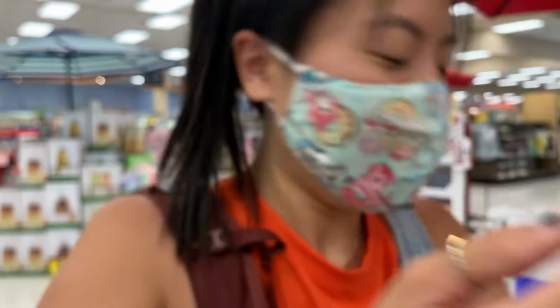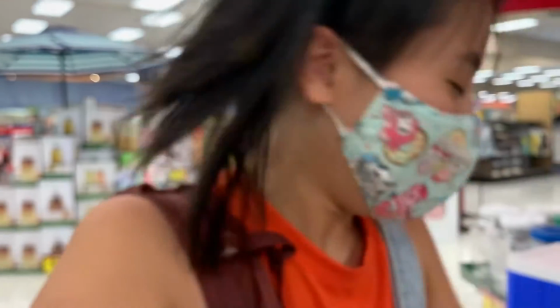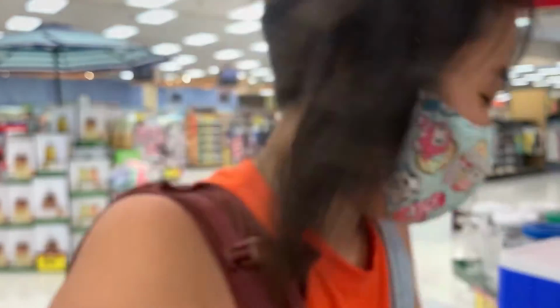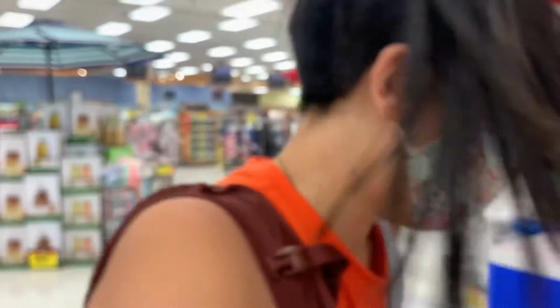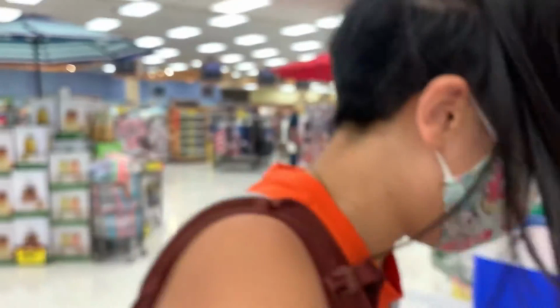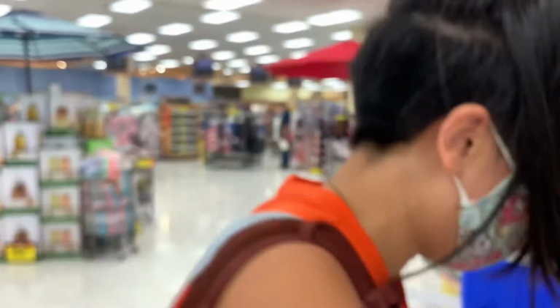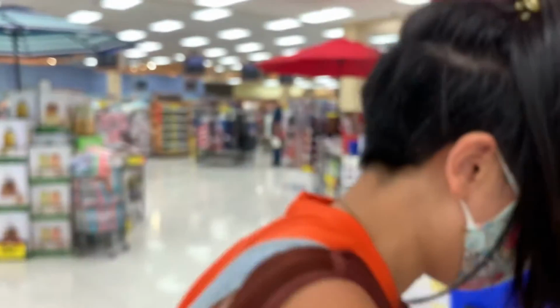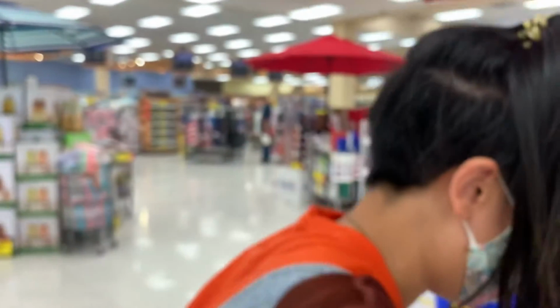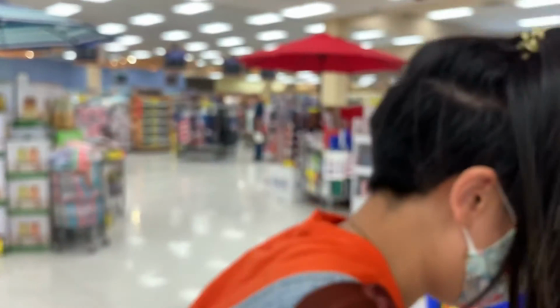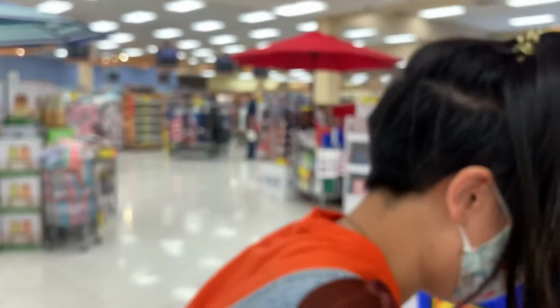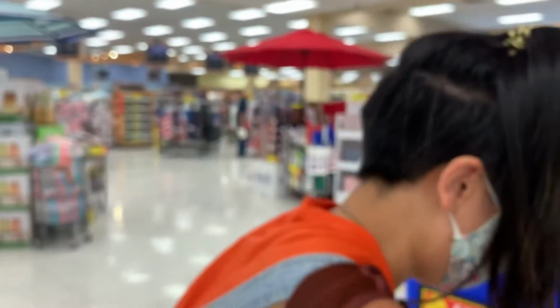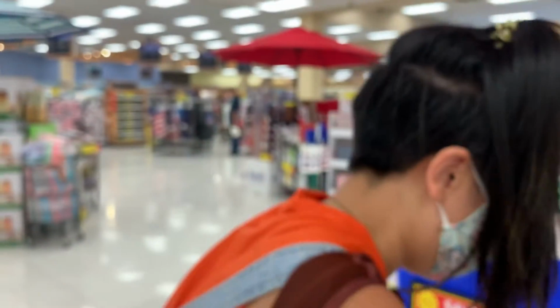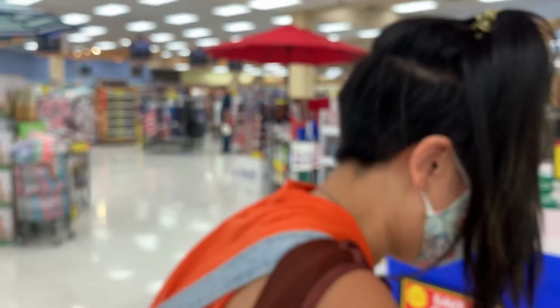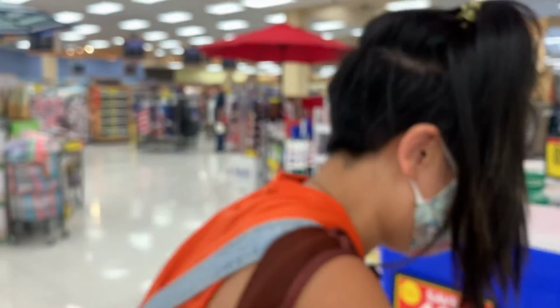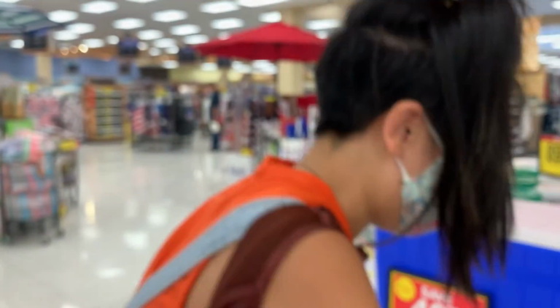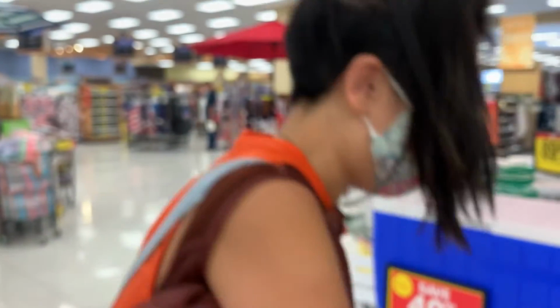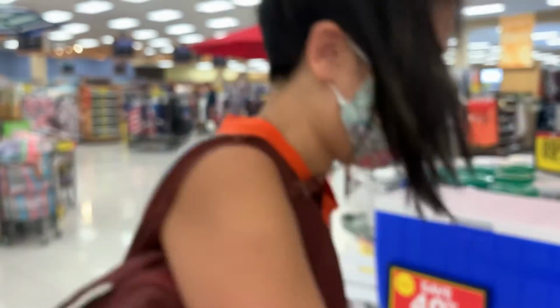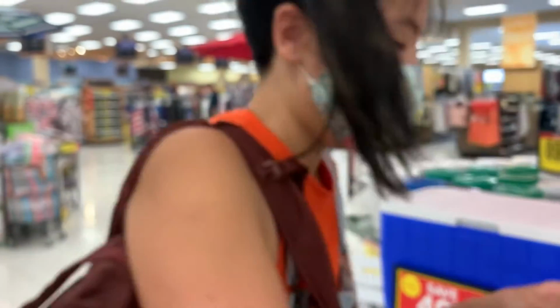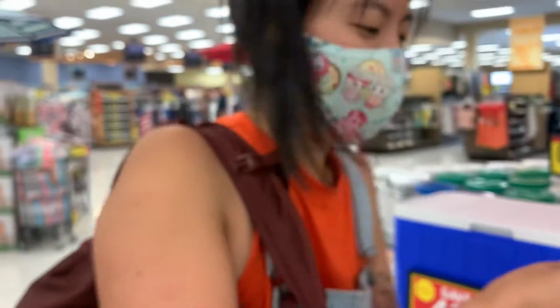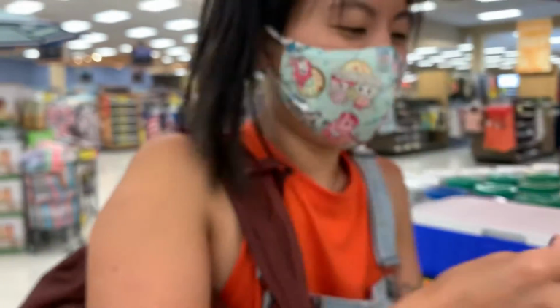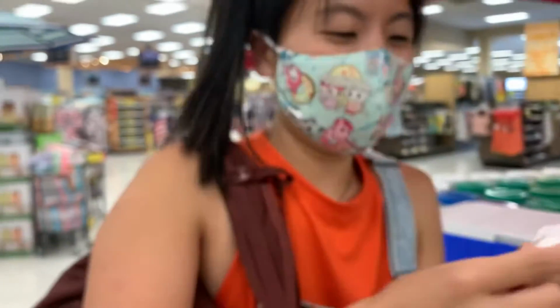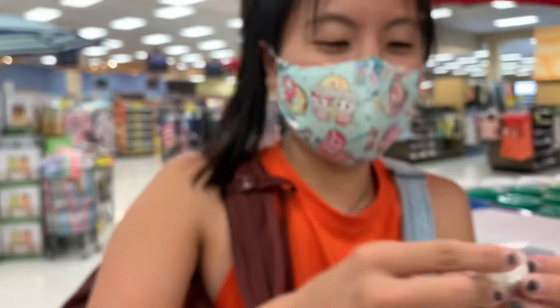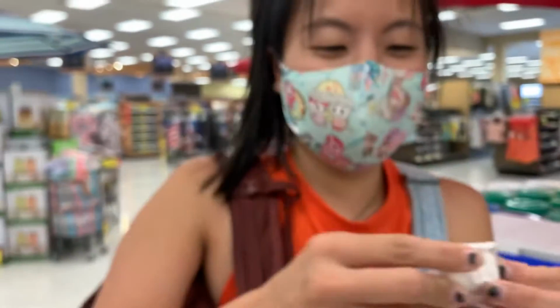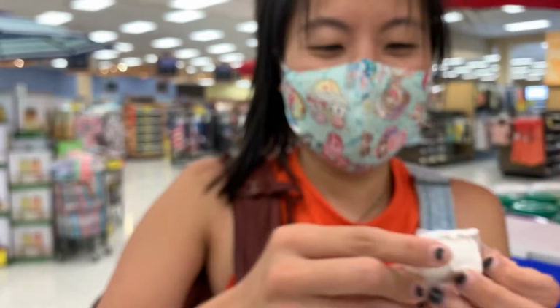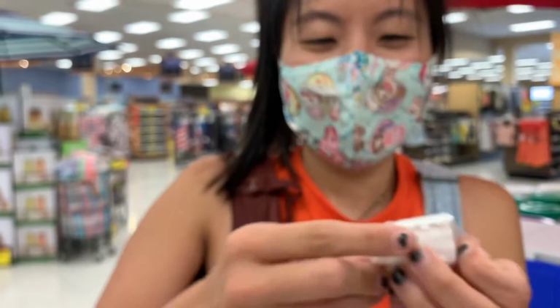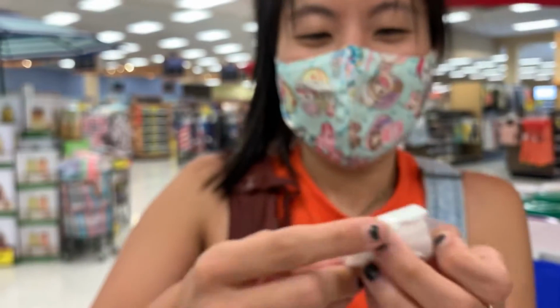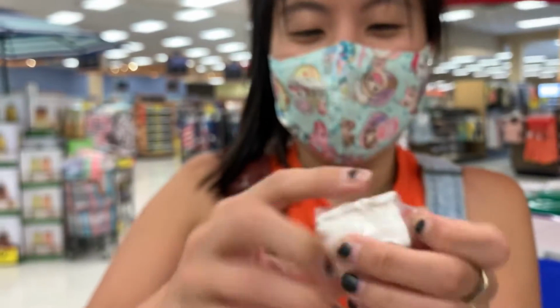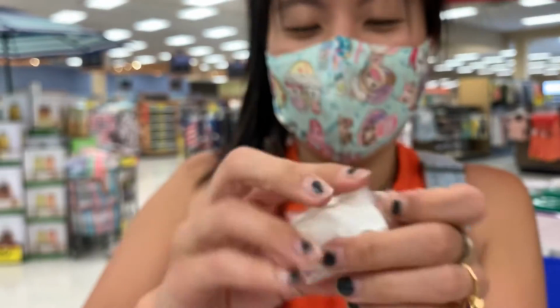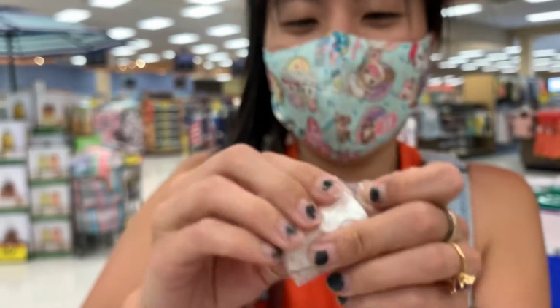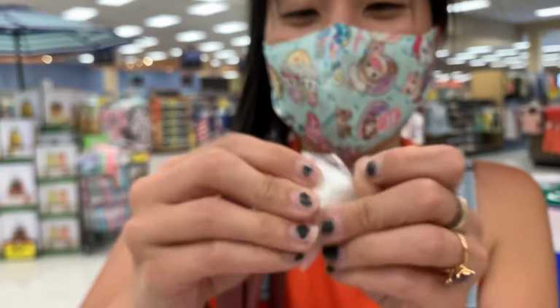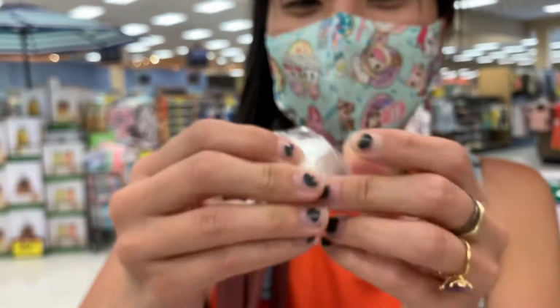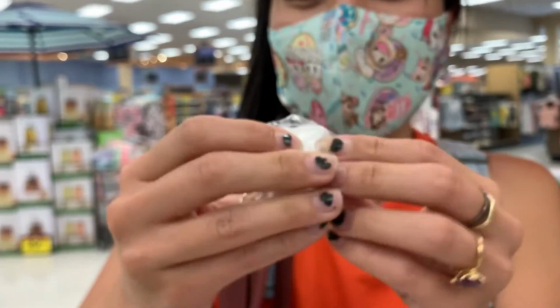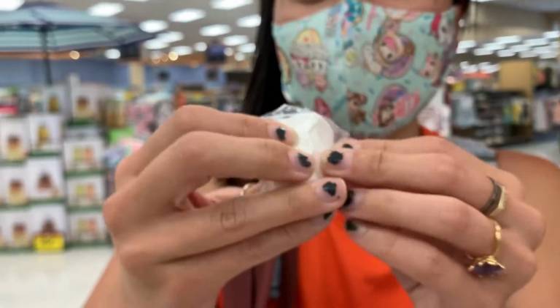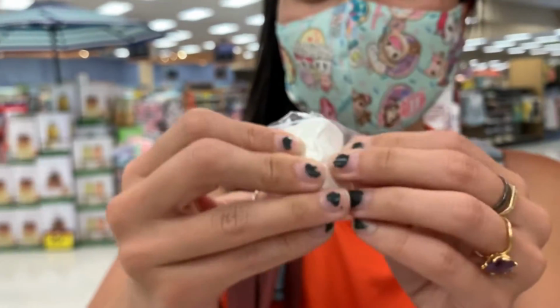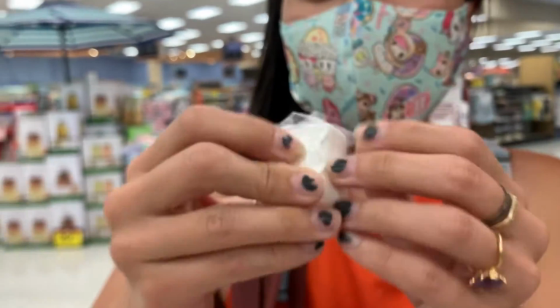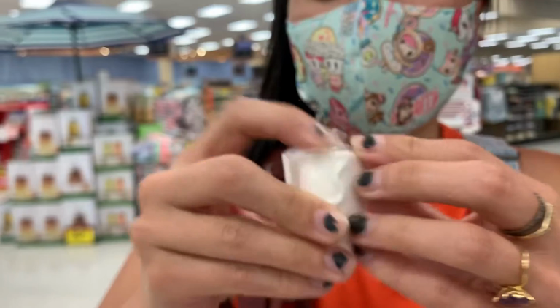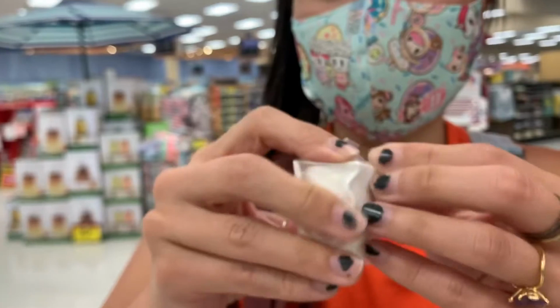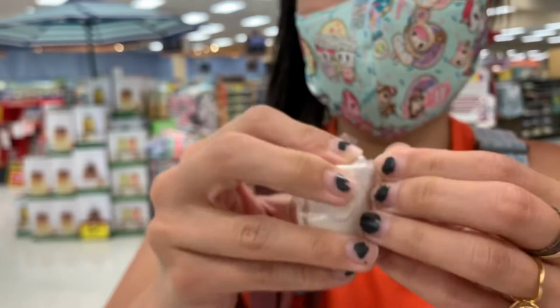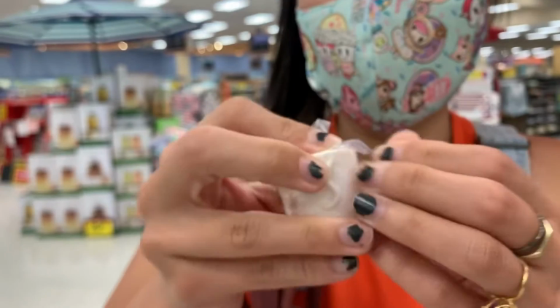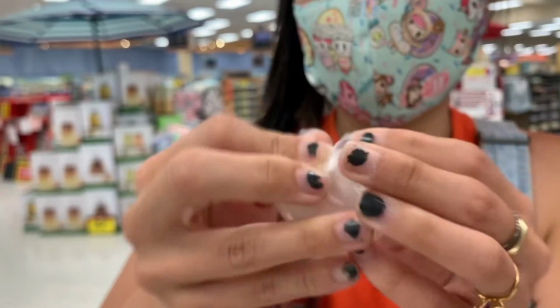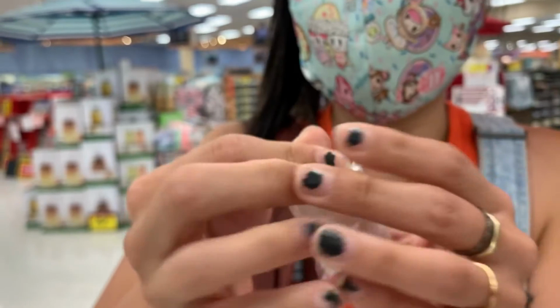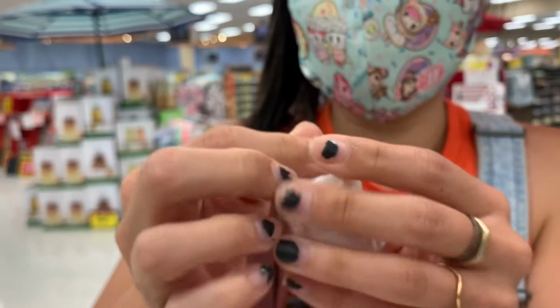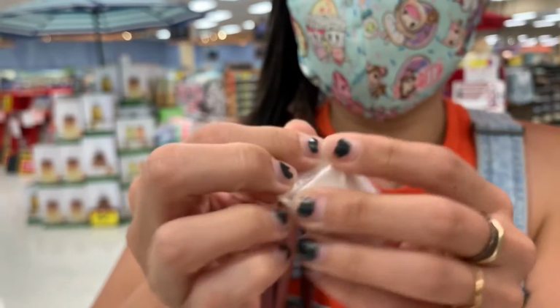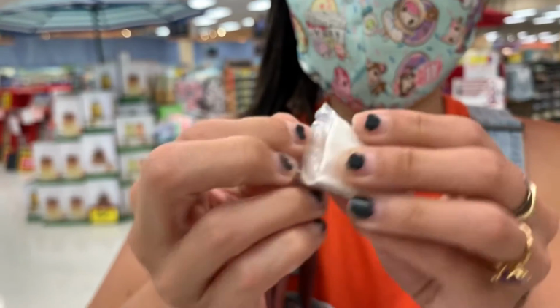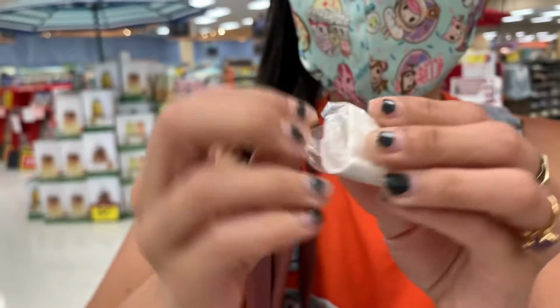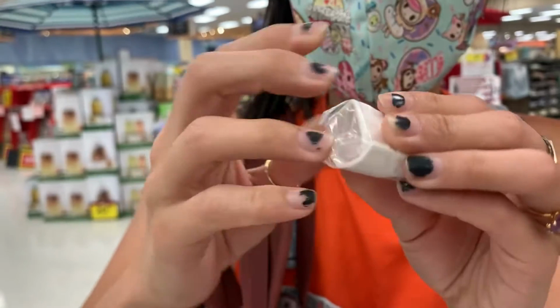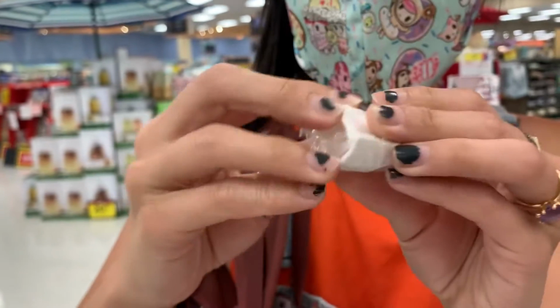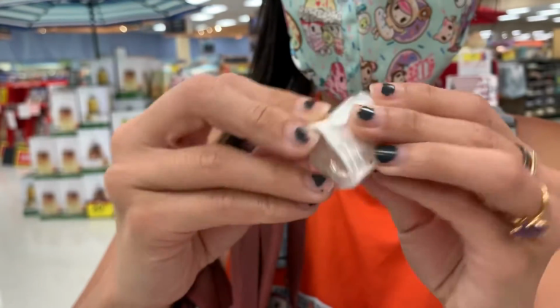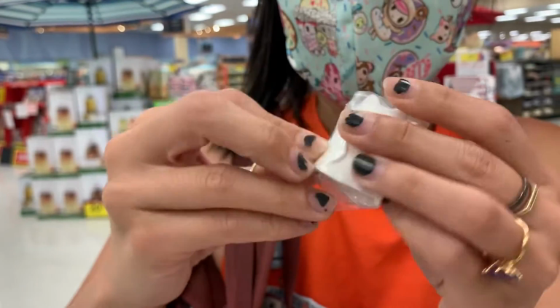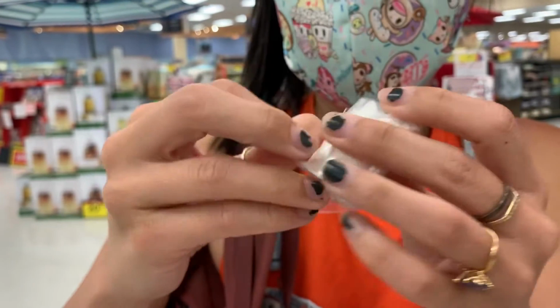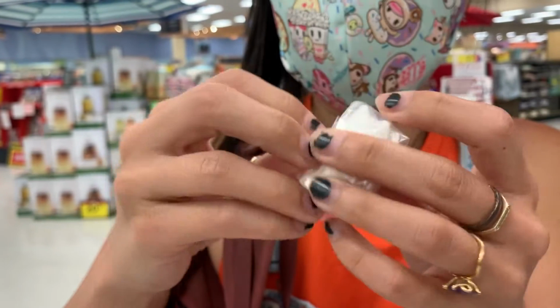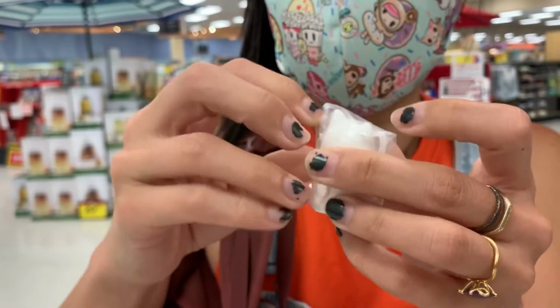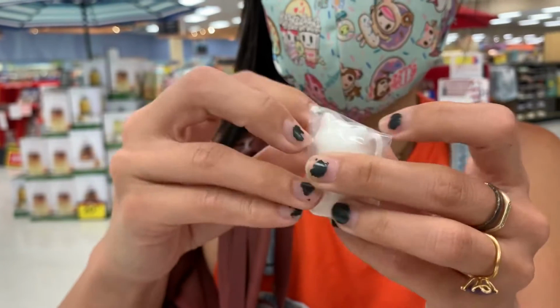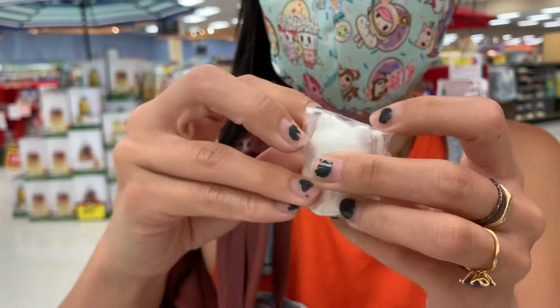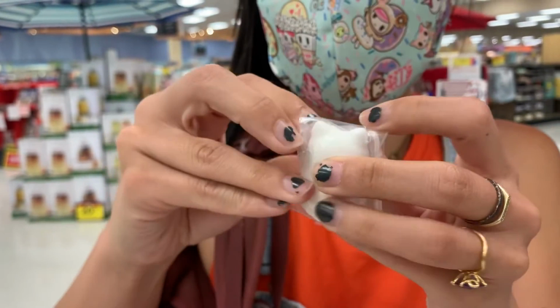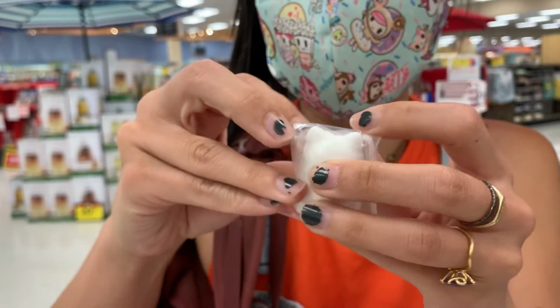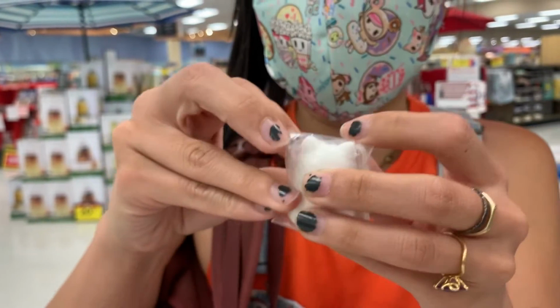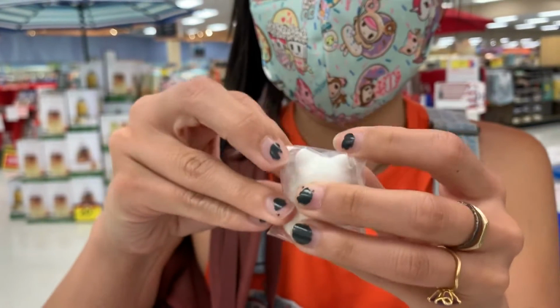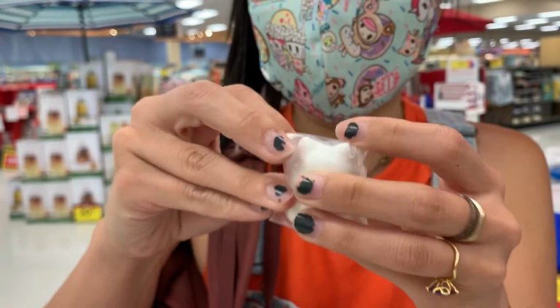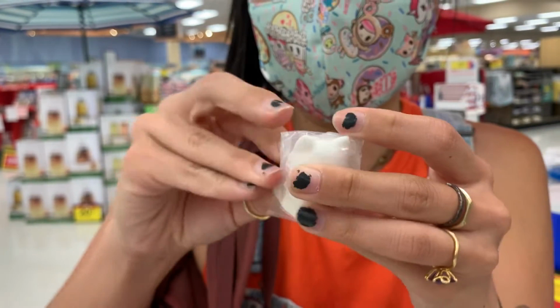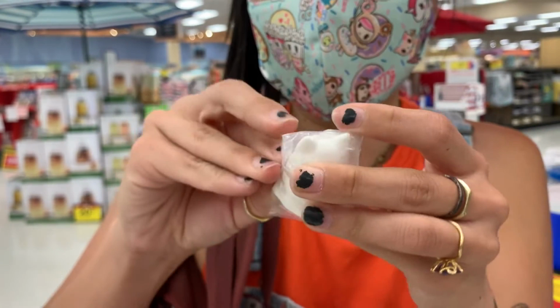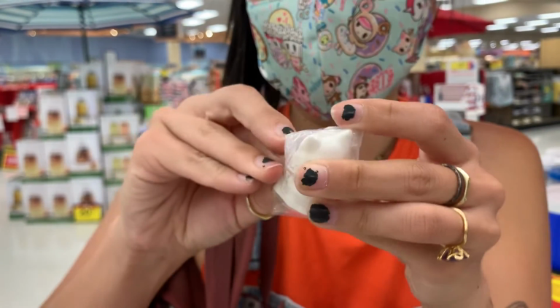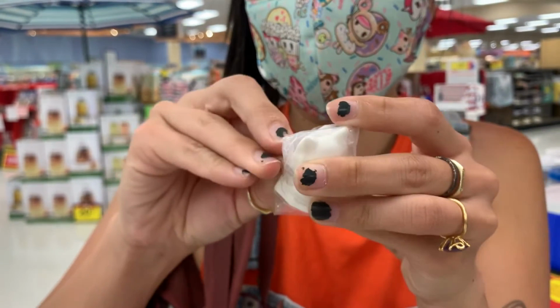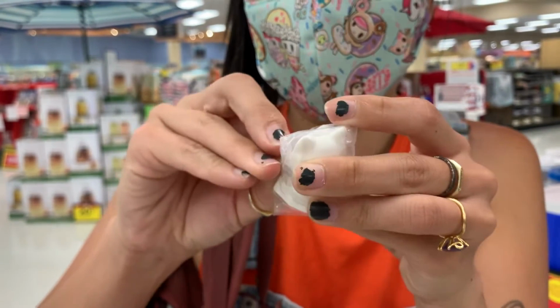And here is our ghost costume, which I'm so excited about.